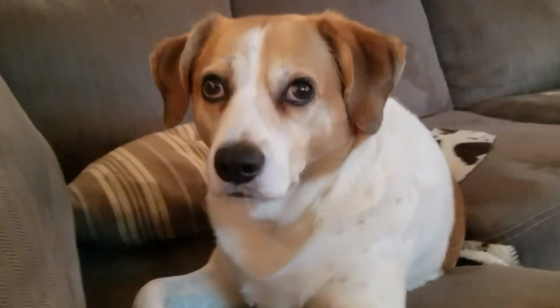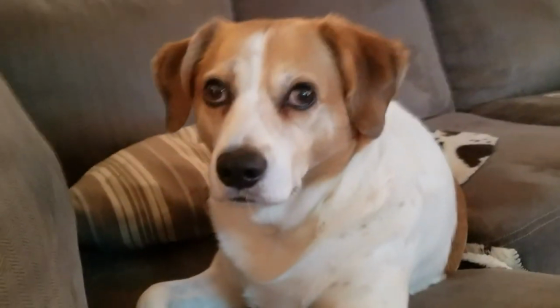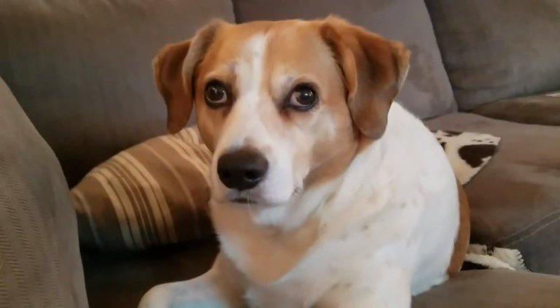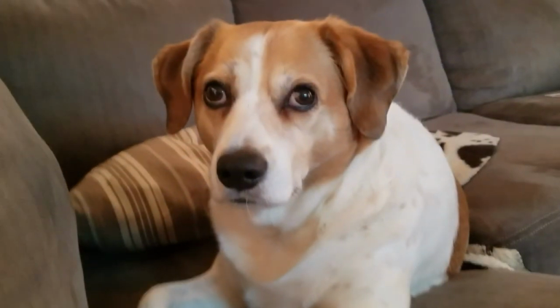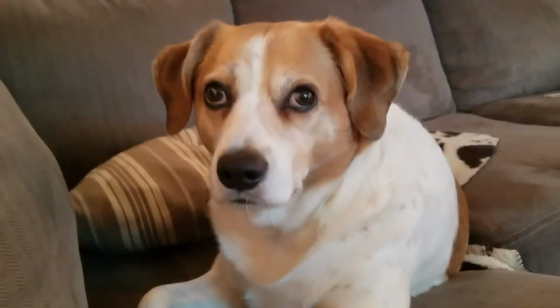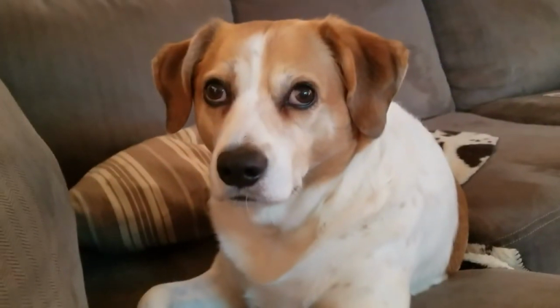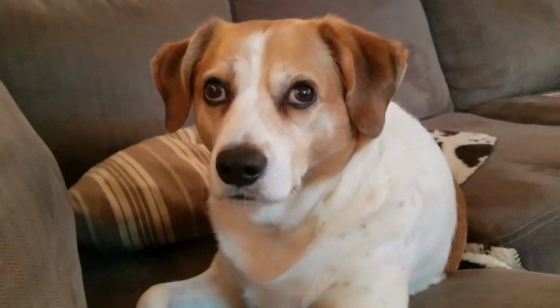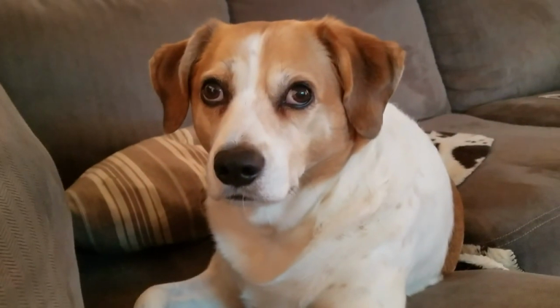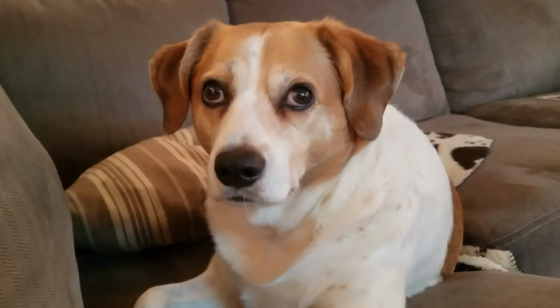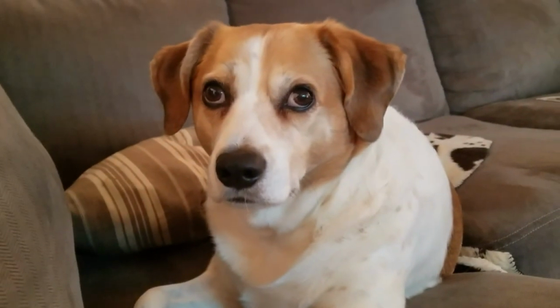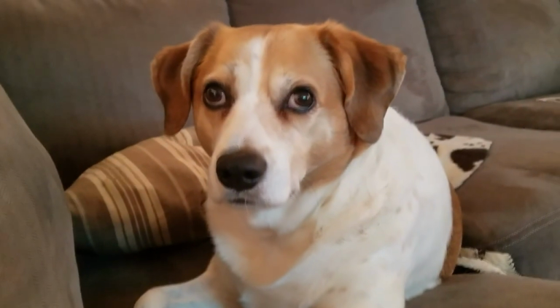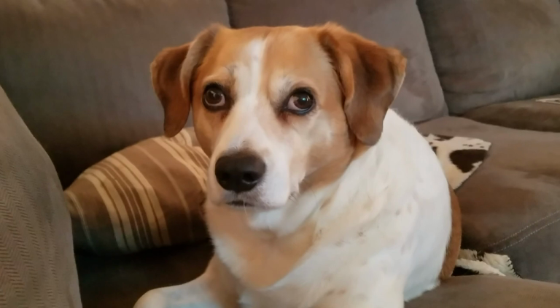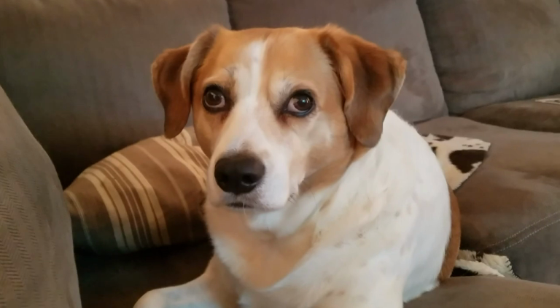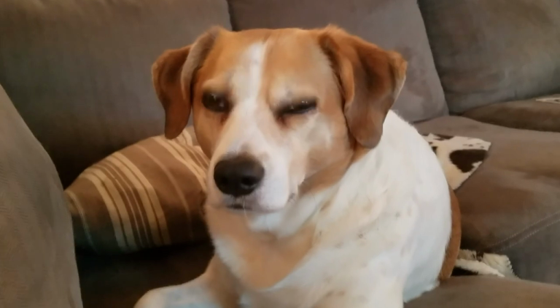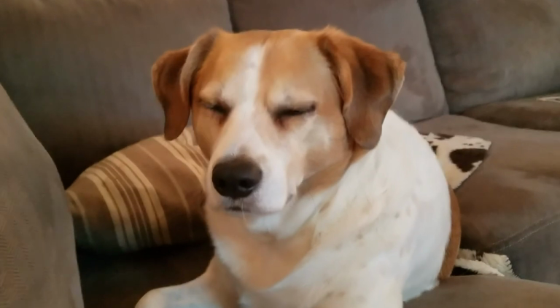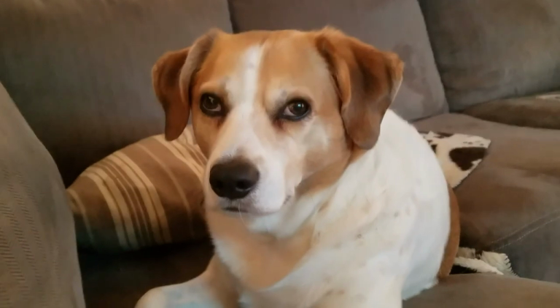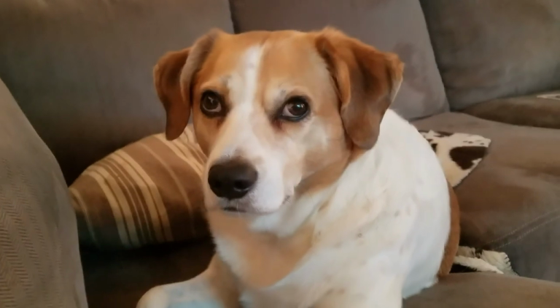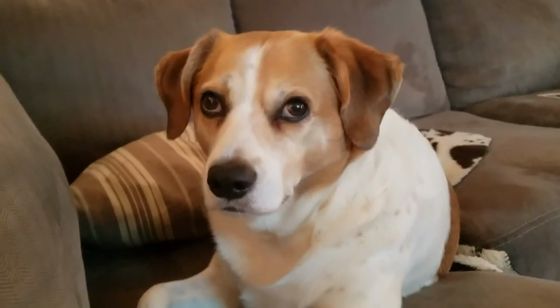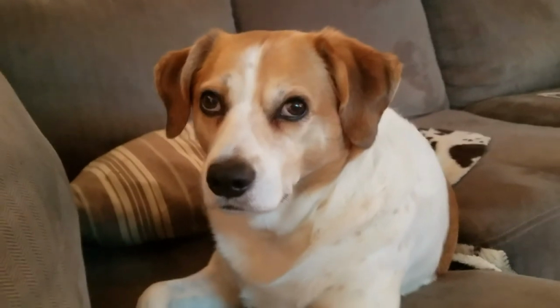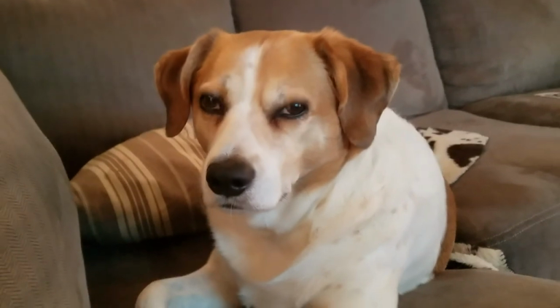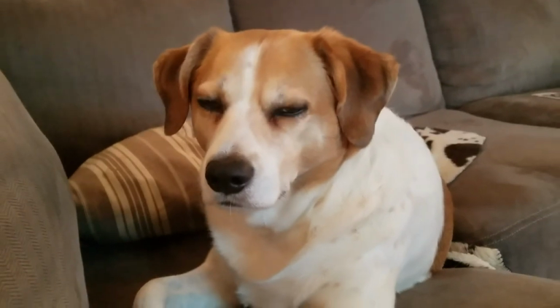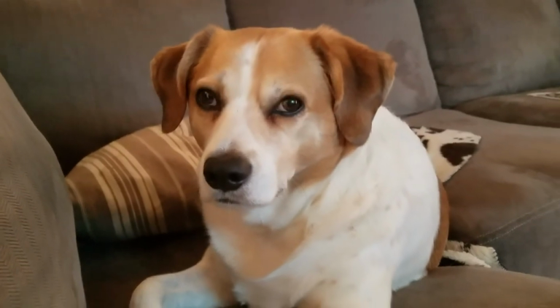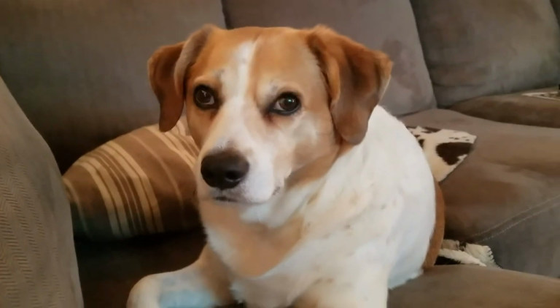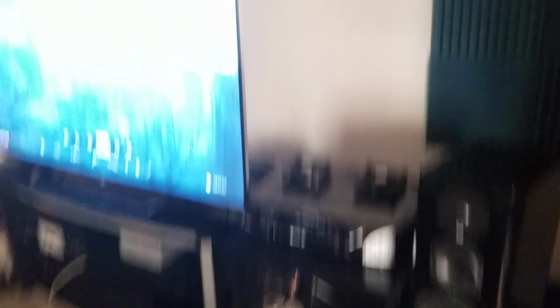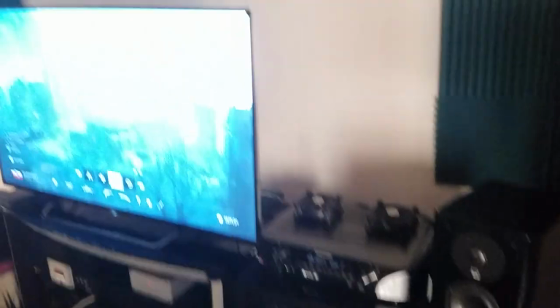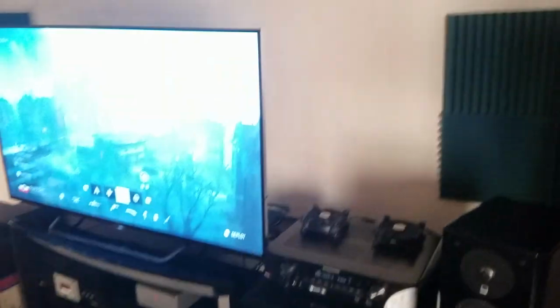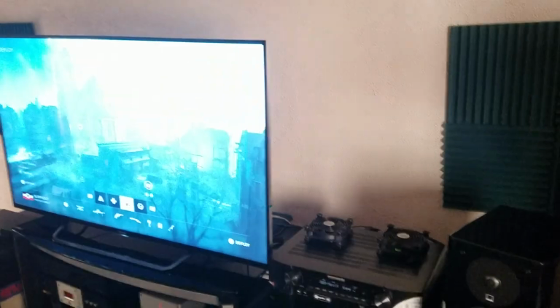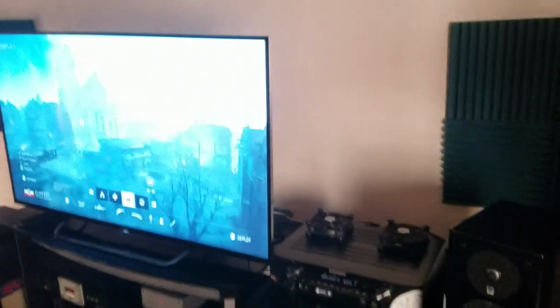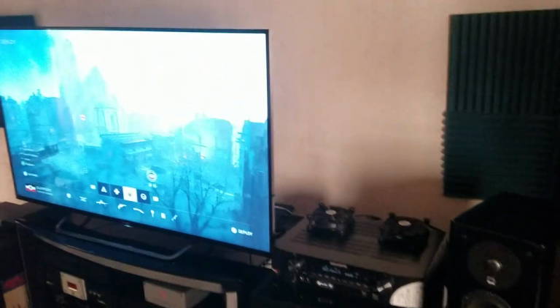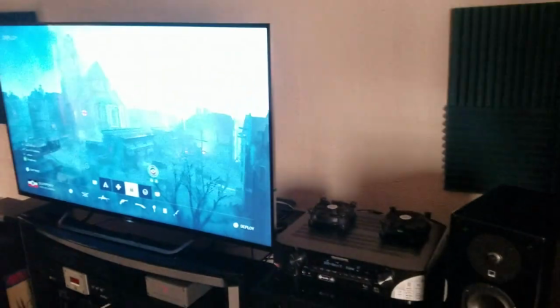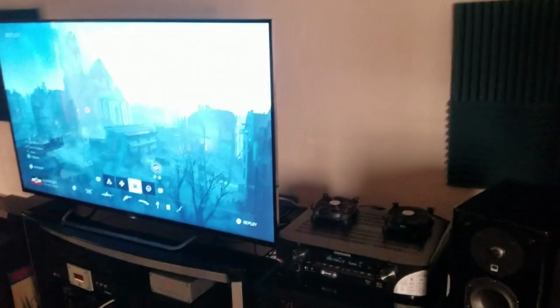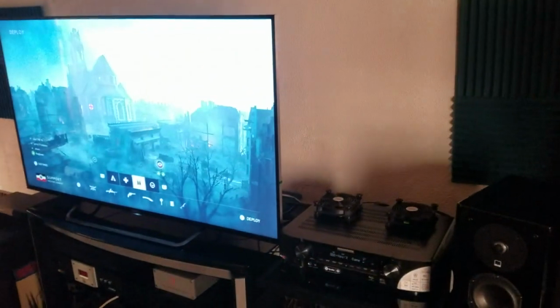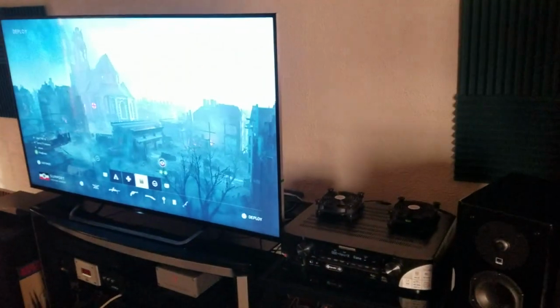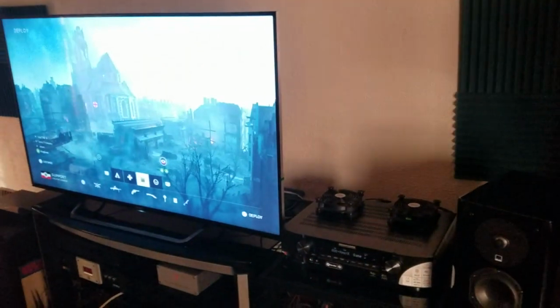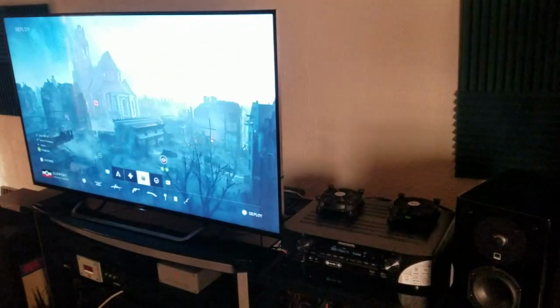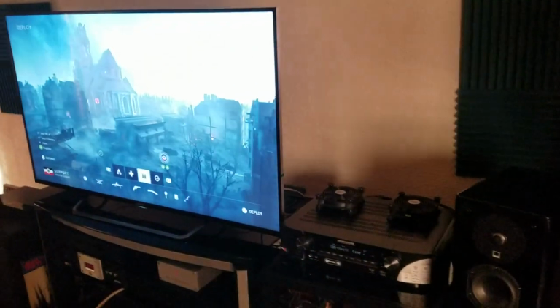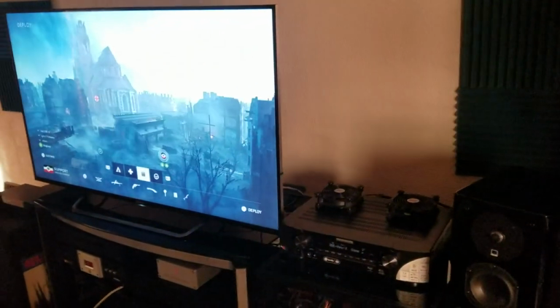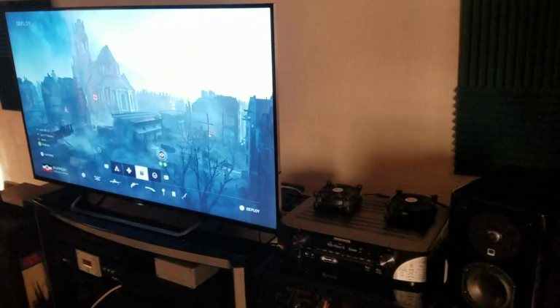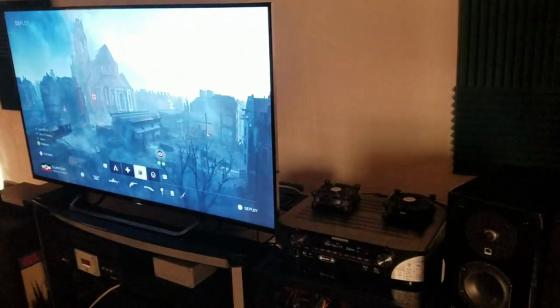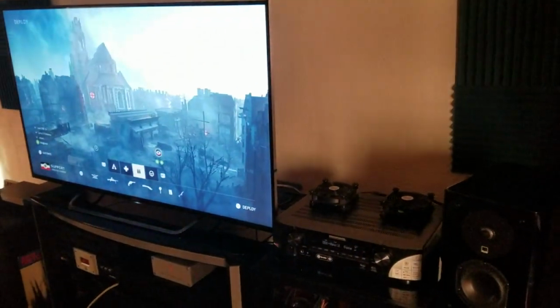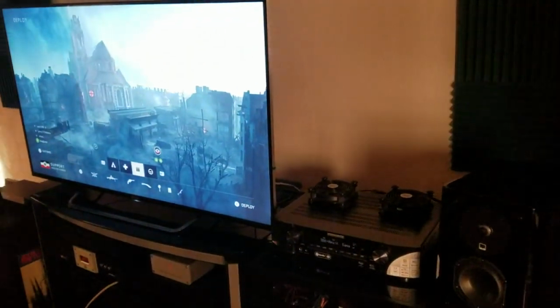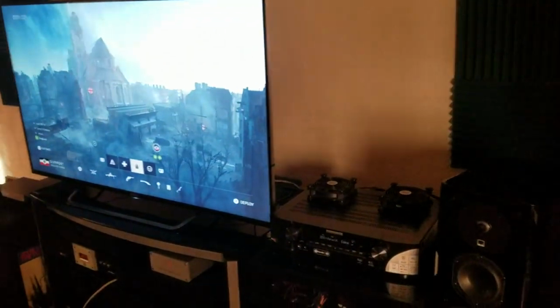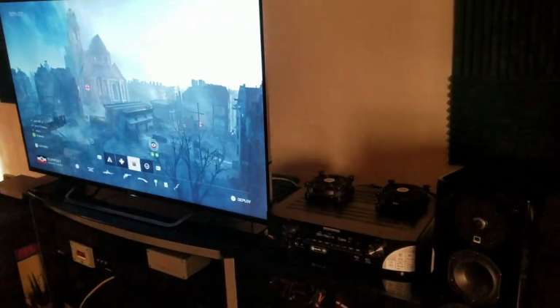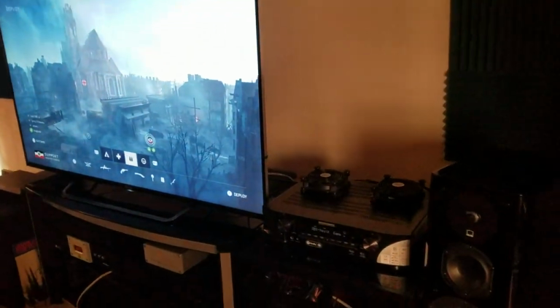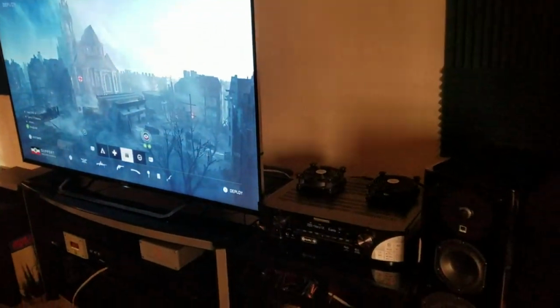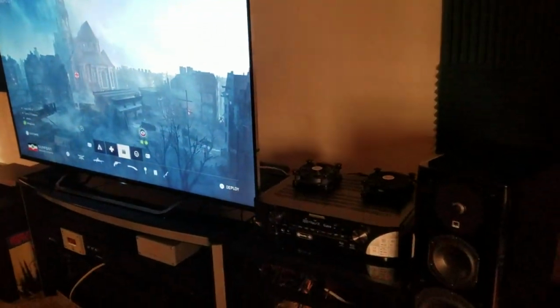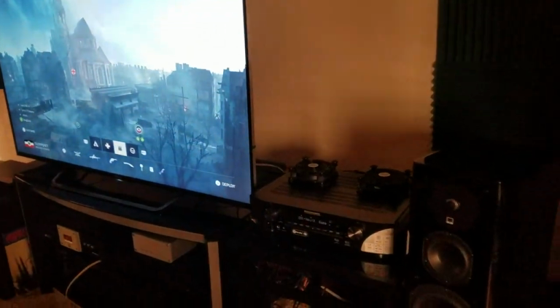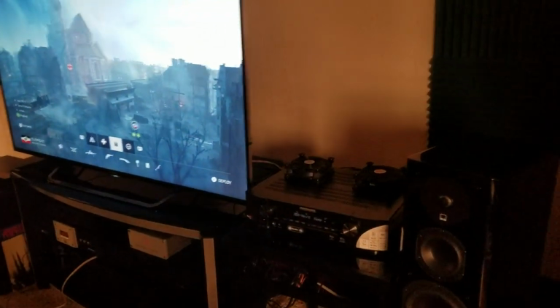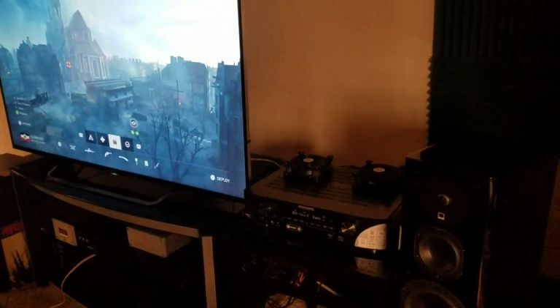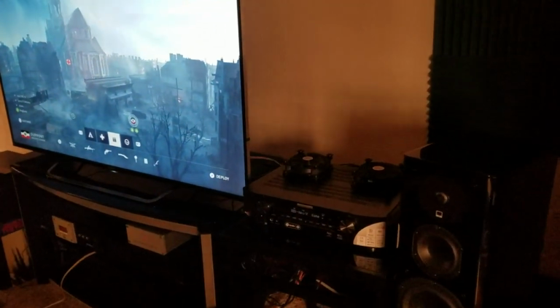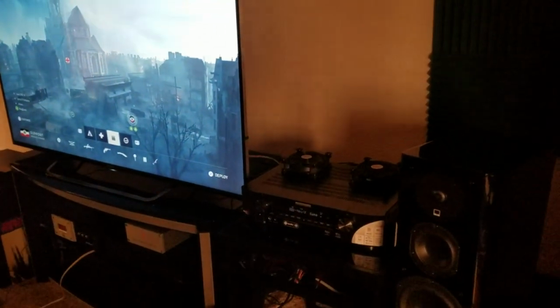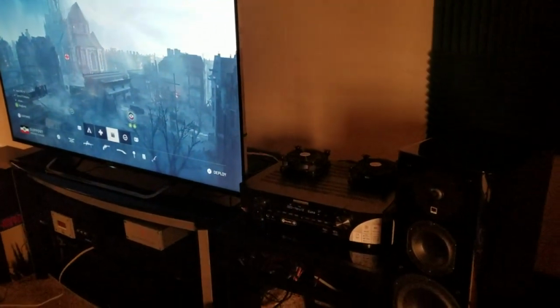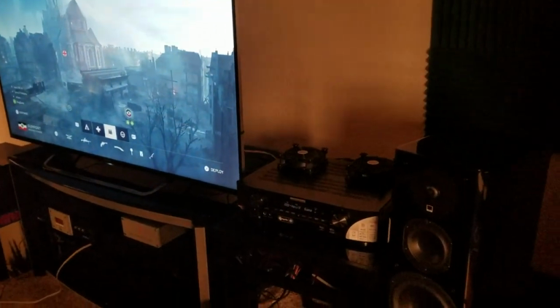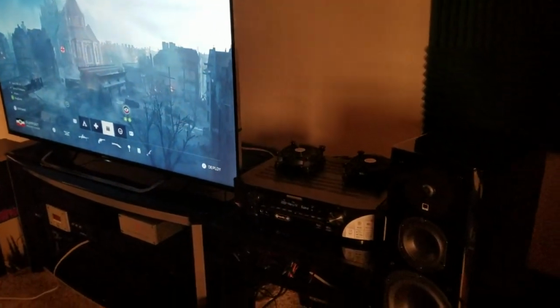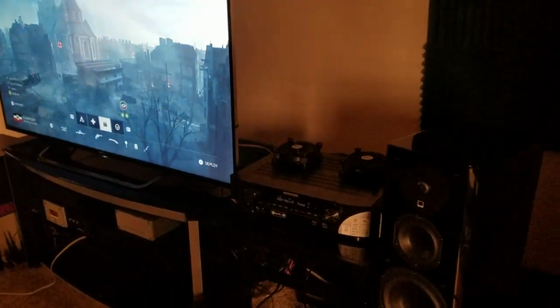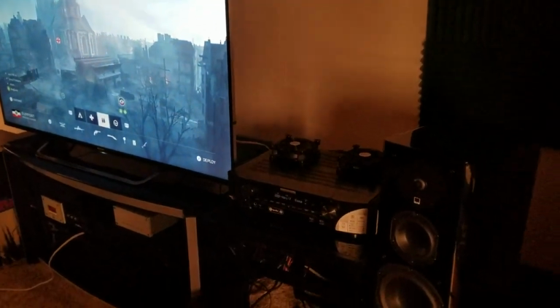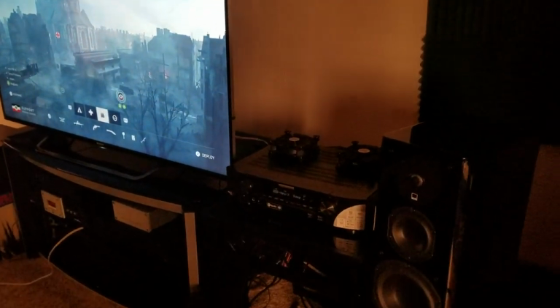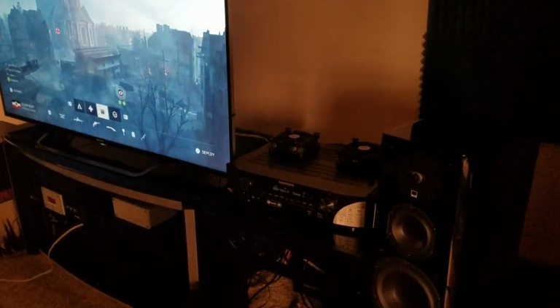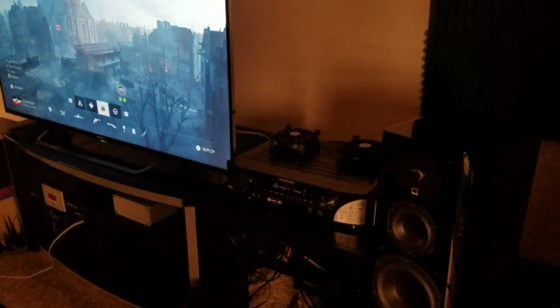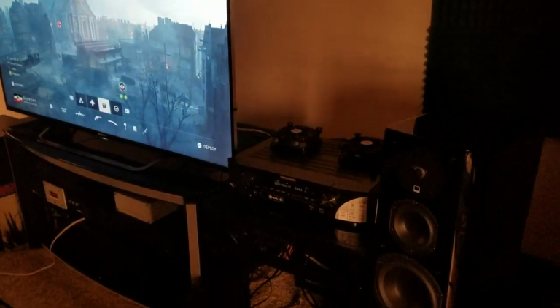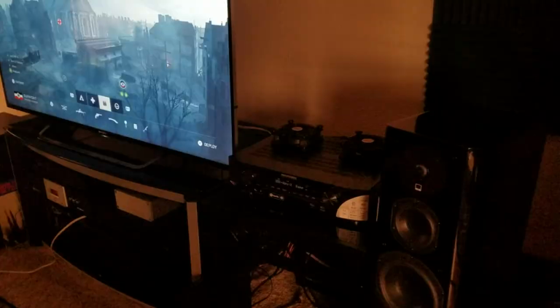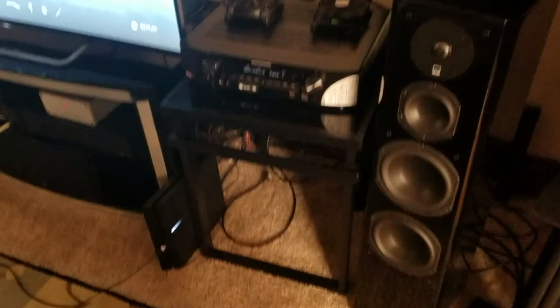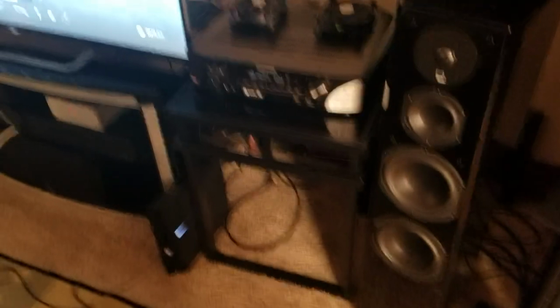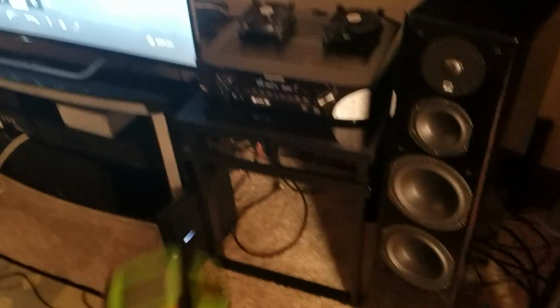Welcome back guys, TacticalAV here. I wanted to give you an important update and let you in on something that I figured out here.